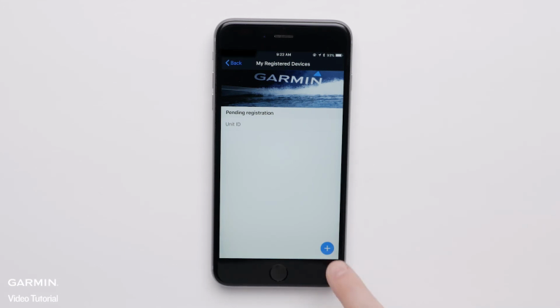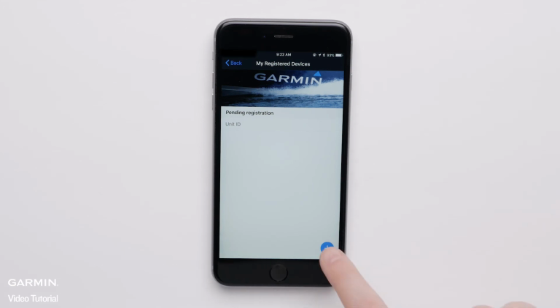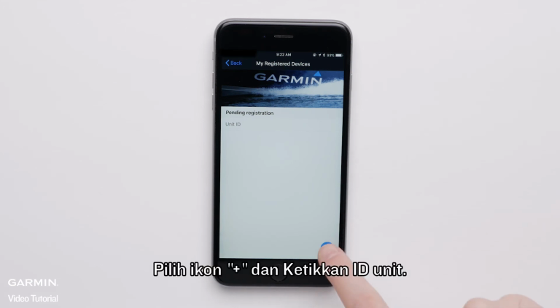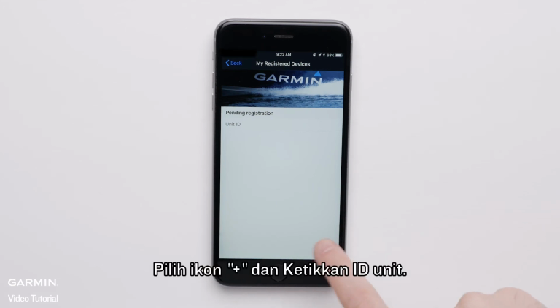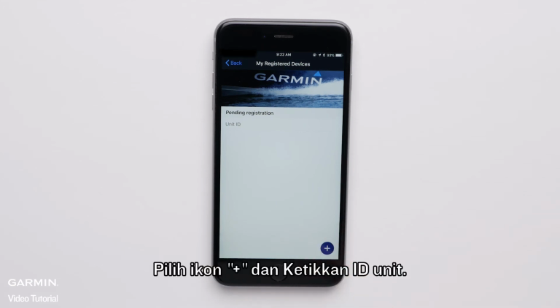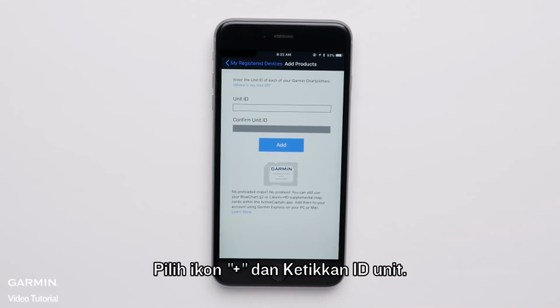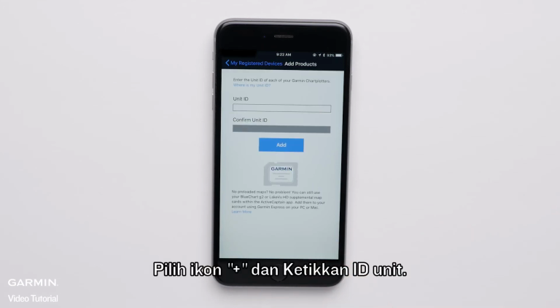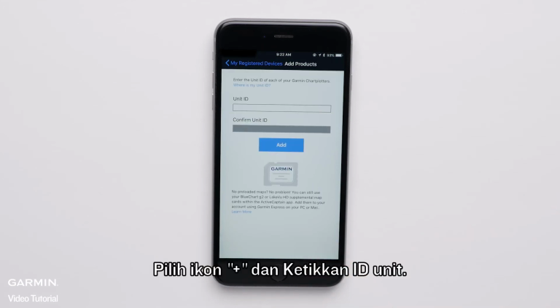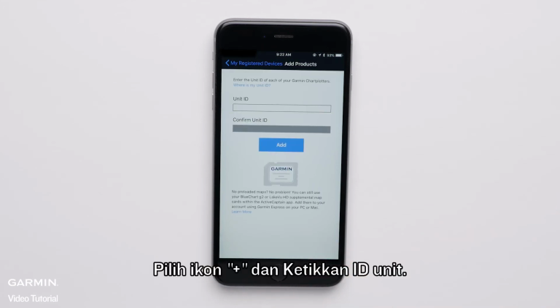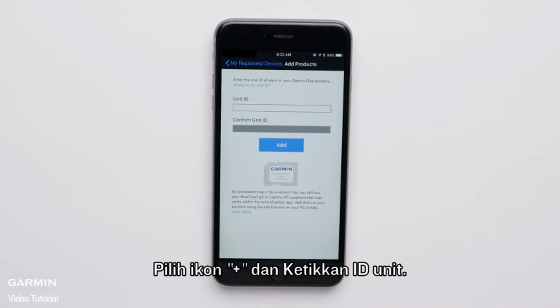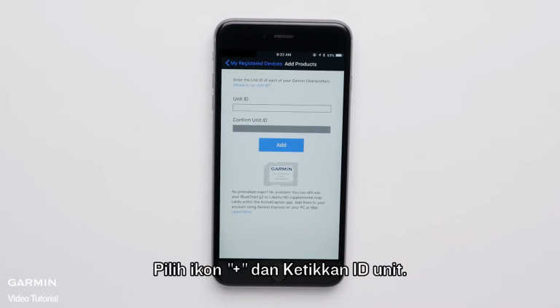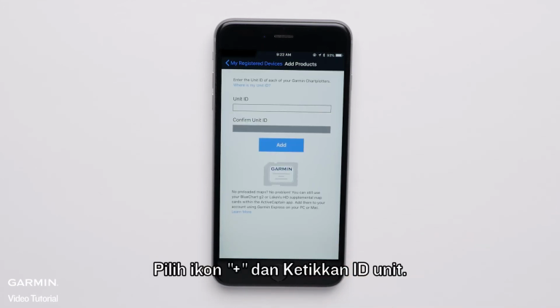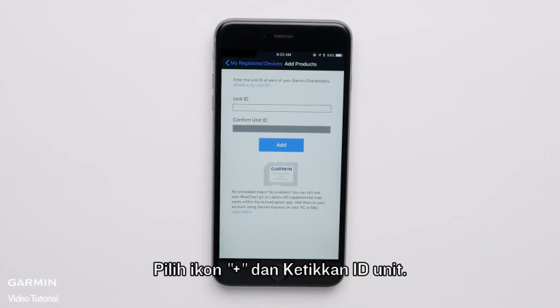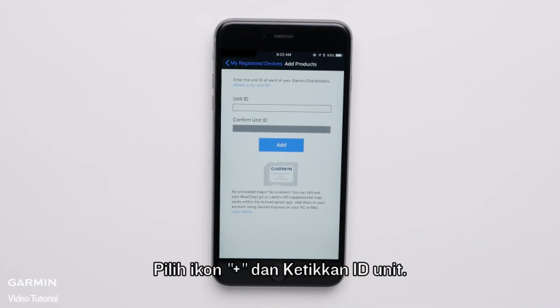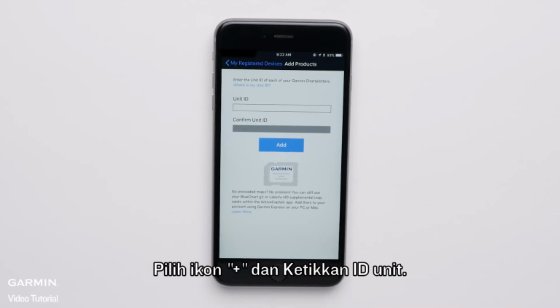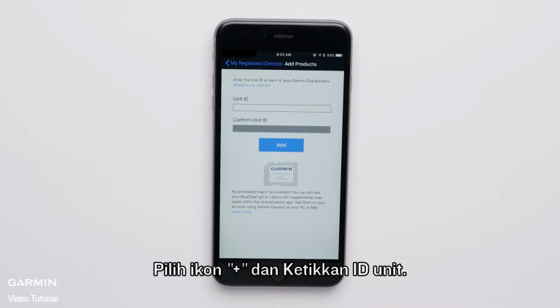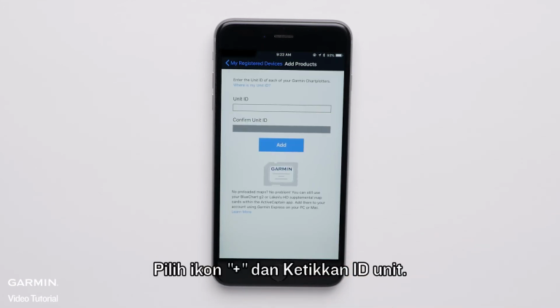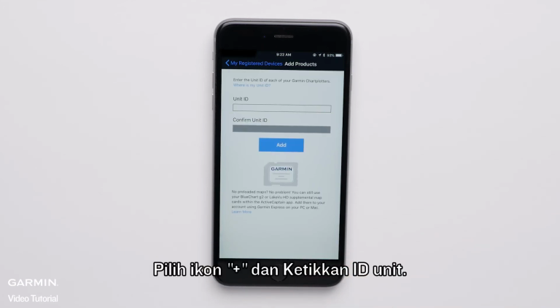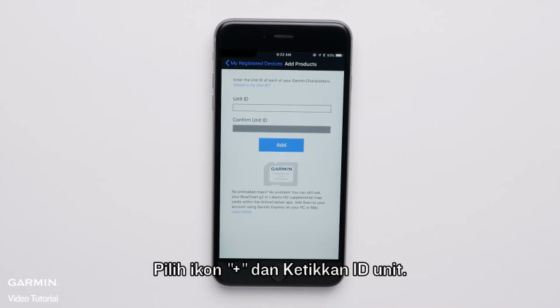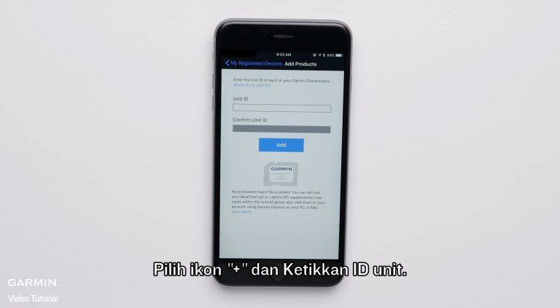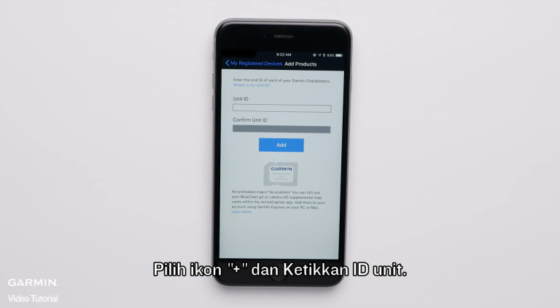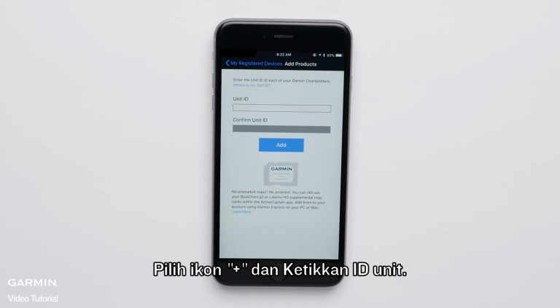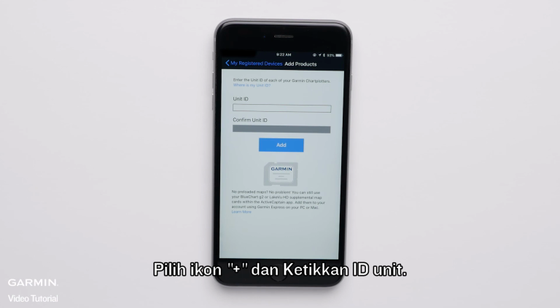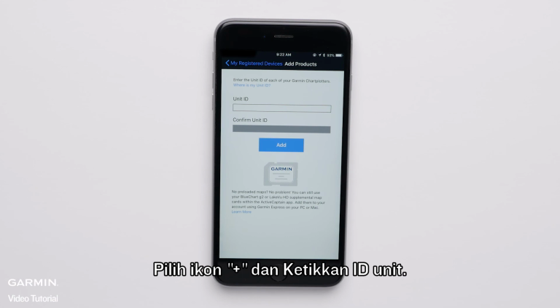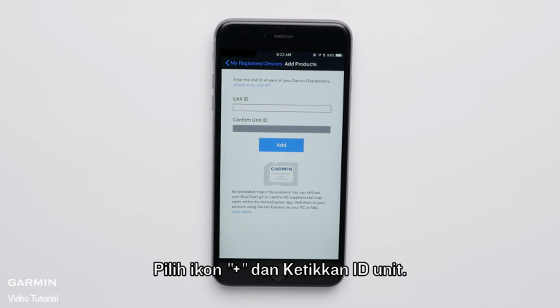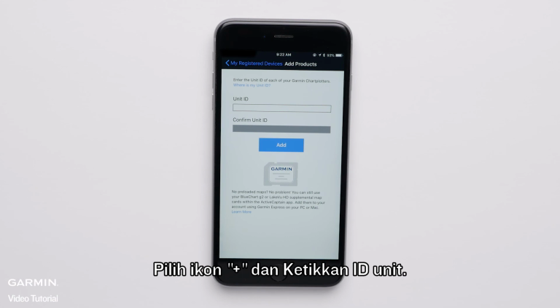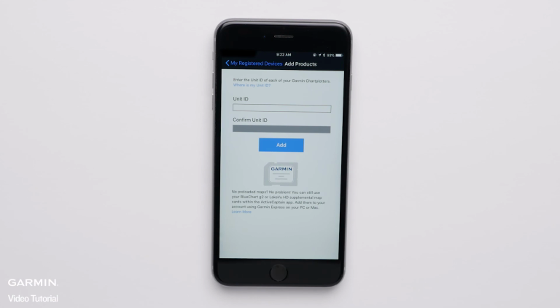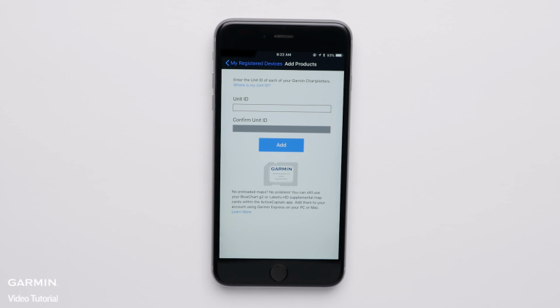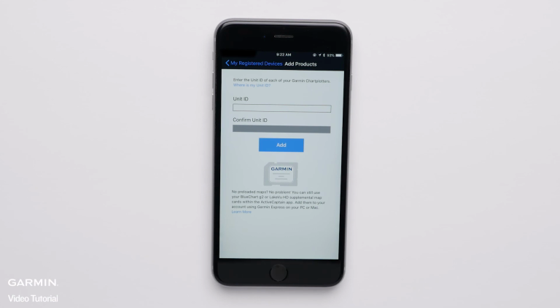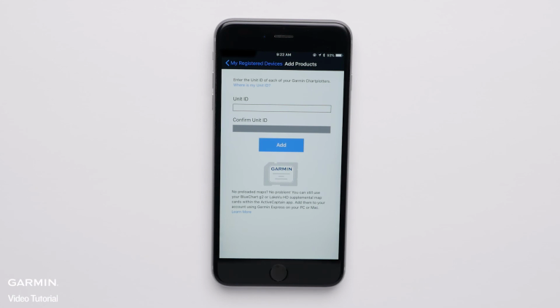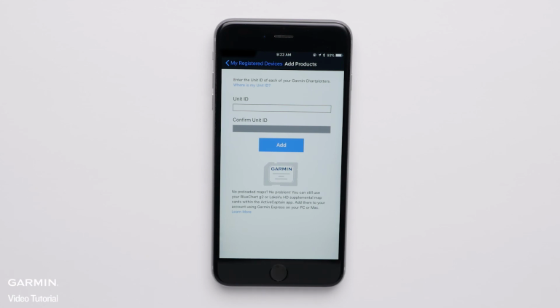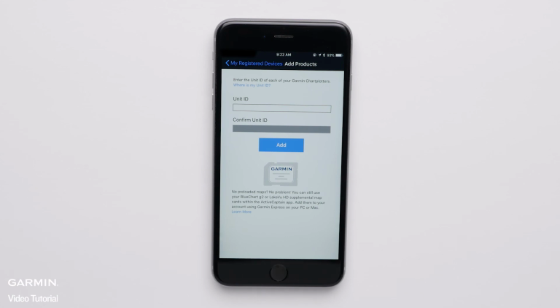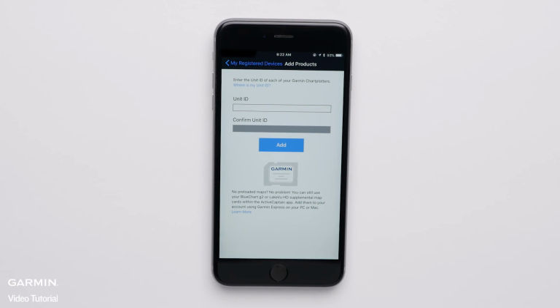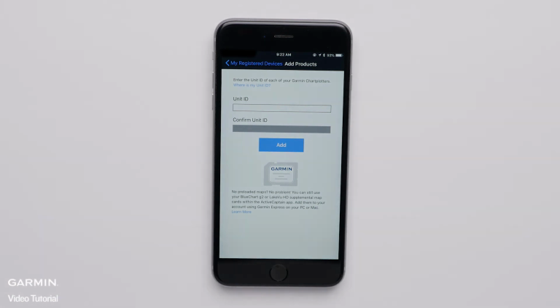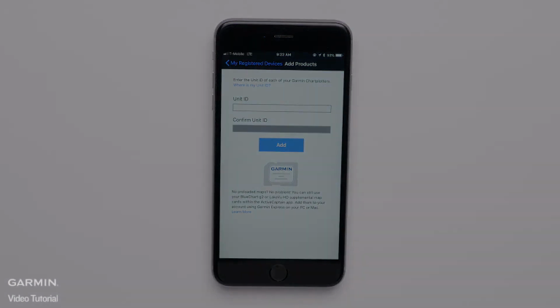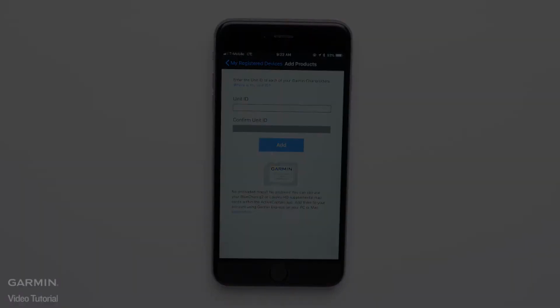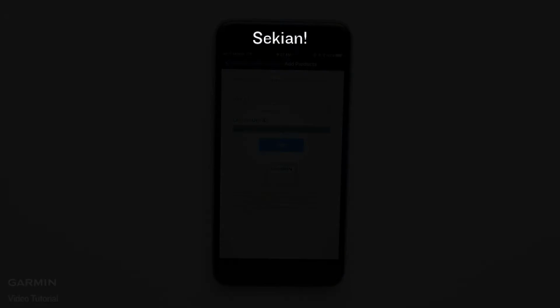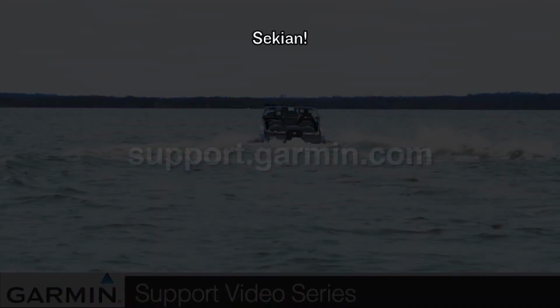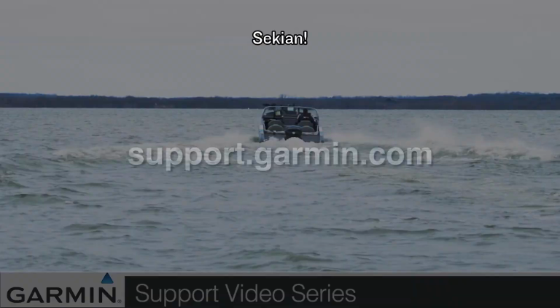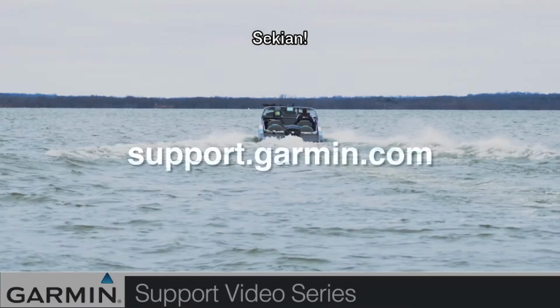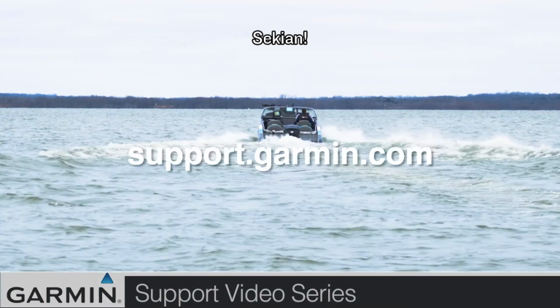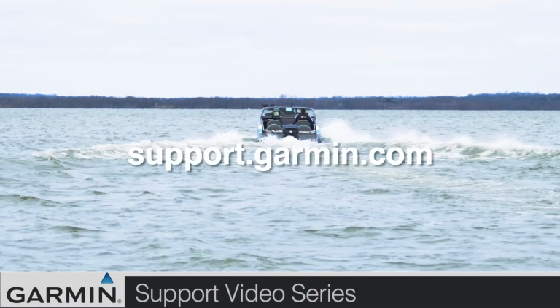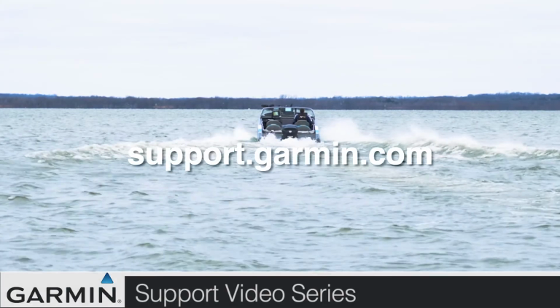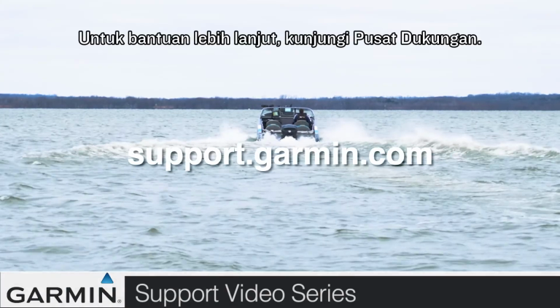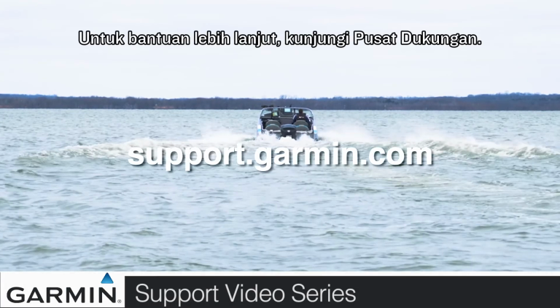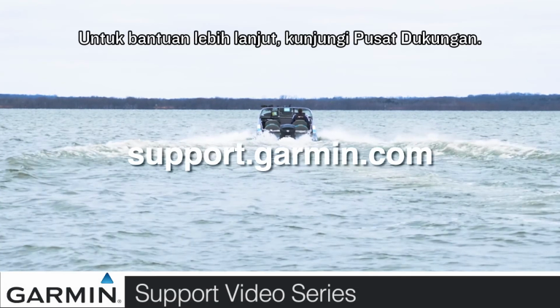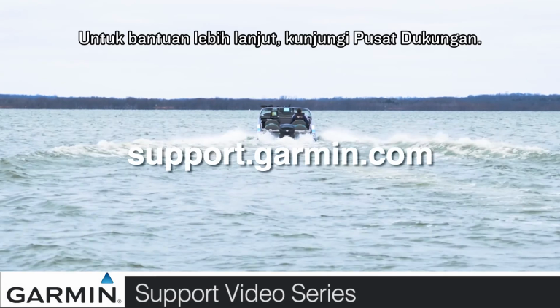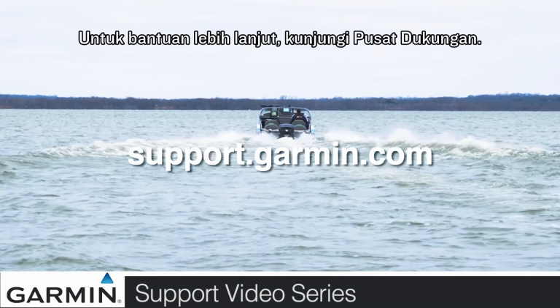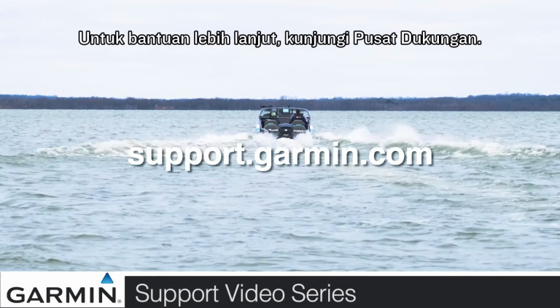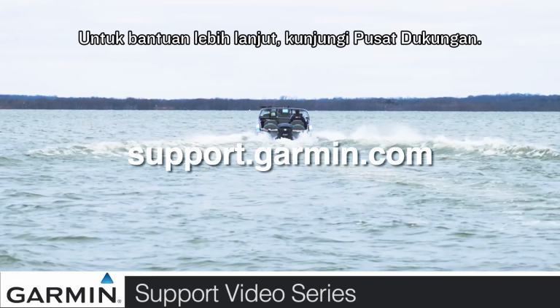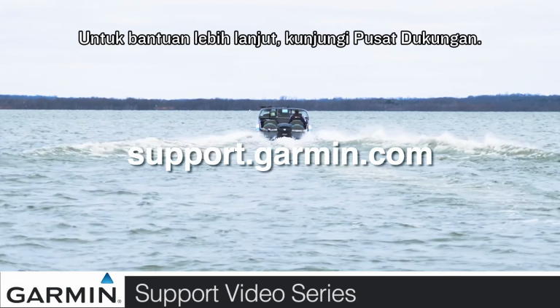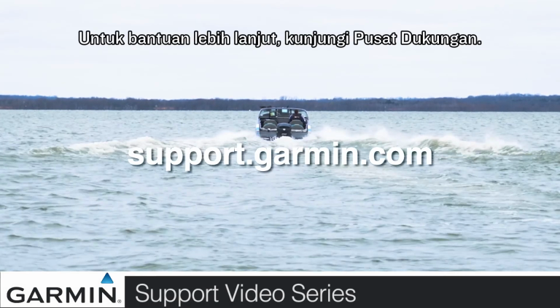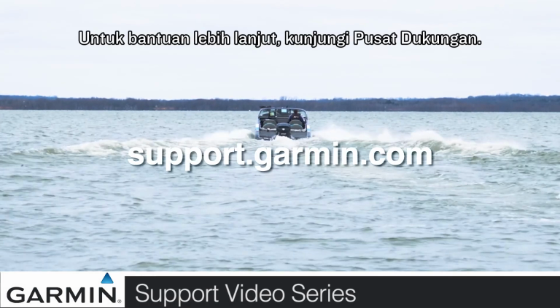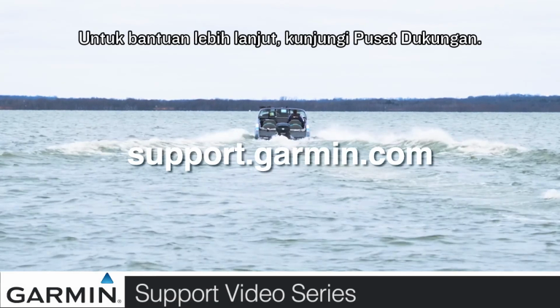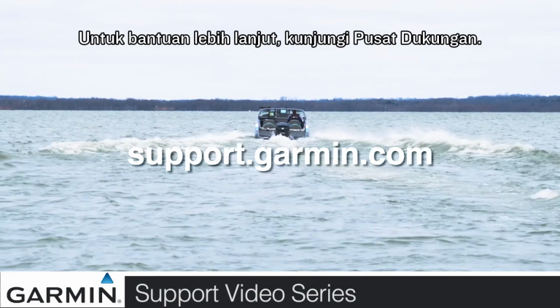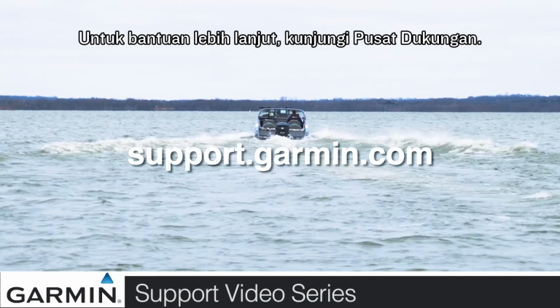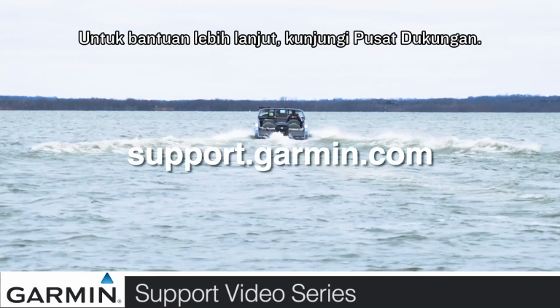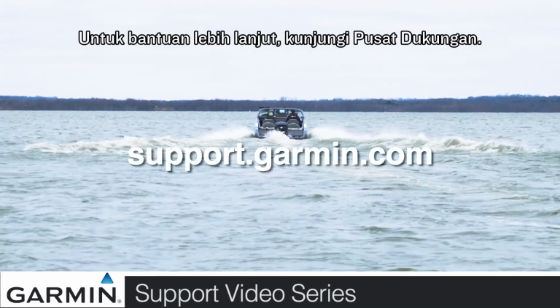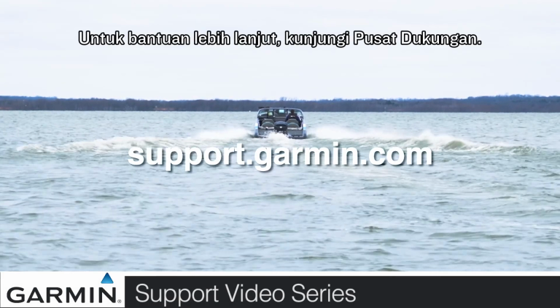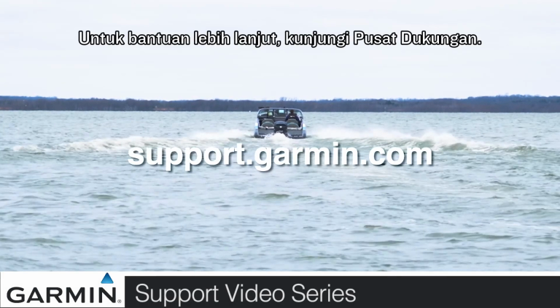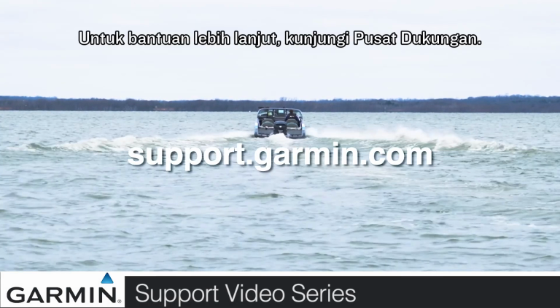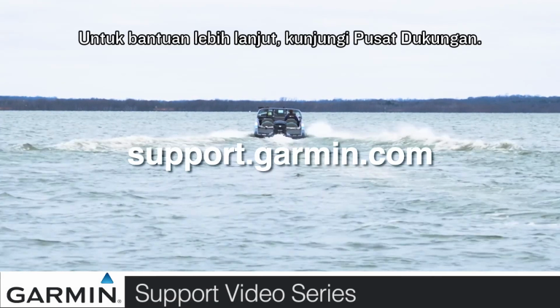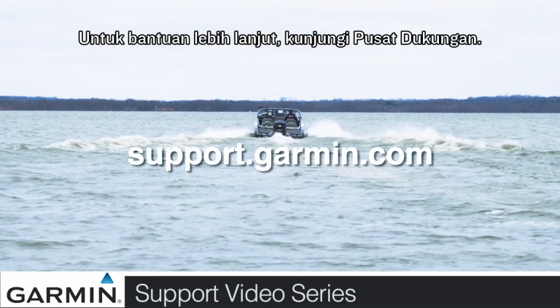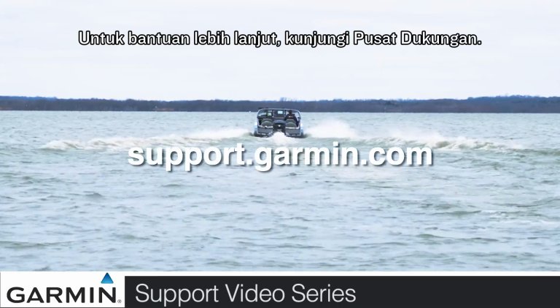You can also manually add your Marine device if you know the Unit ID in the Active Captain app. Select the plus icon and type in the Unit ID. And that's it. For more help, go to support.garmin.com.